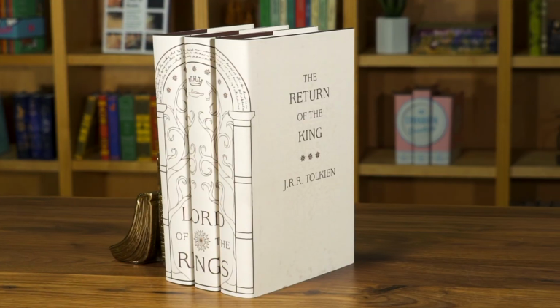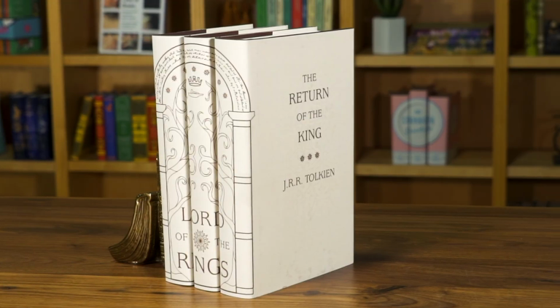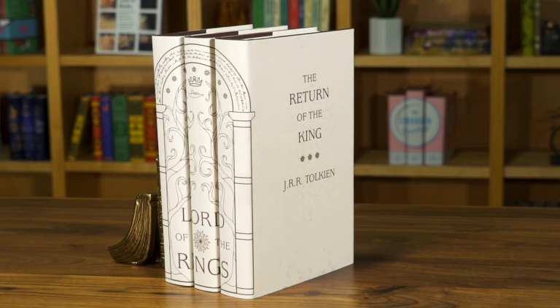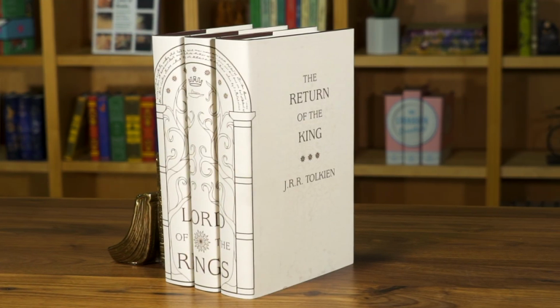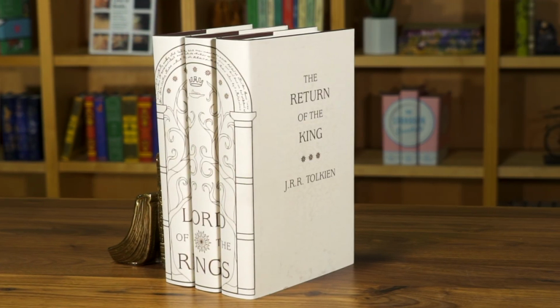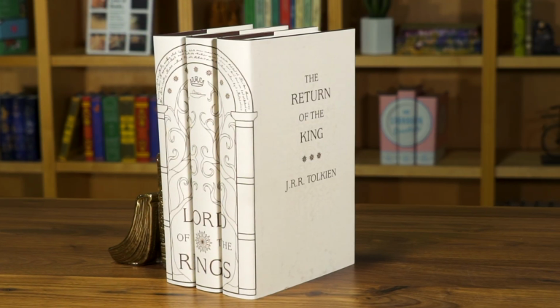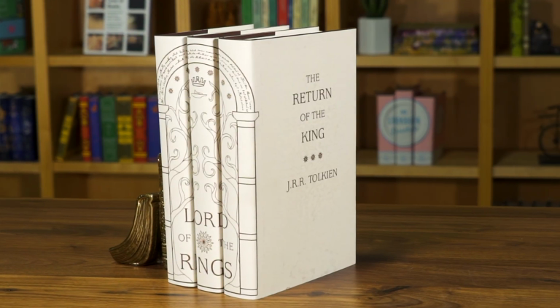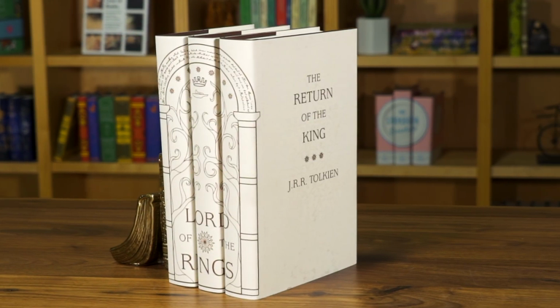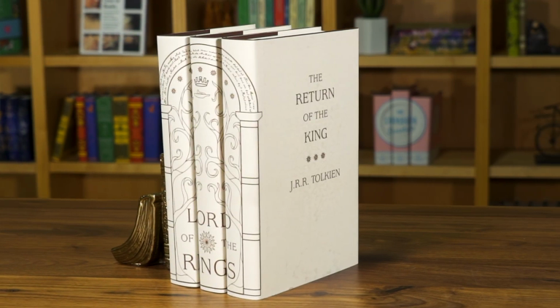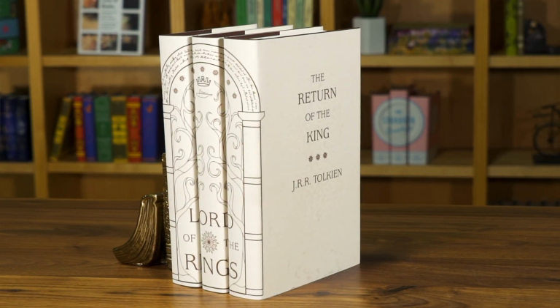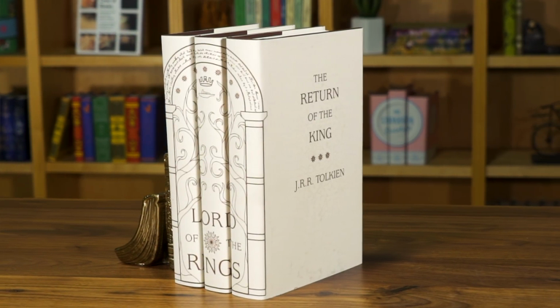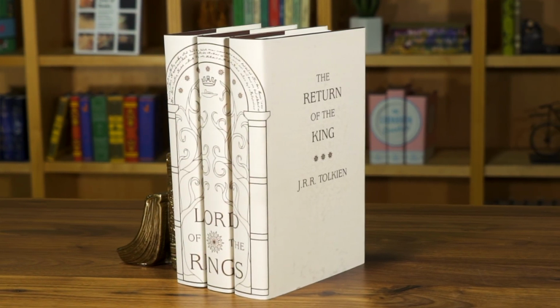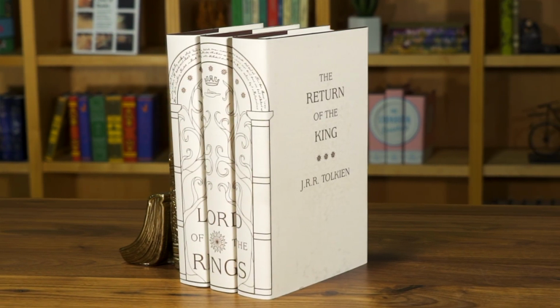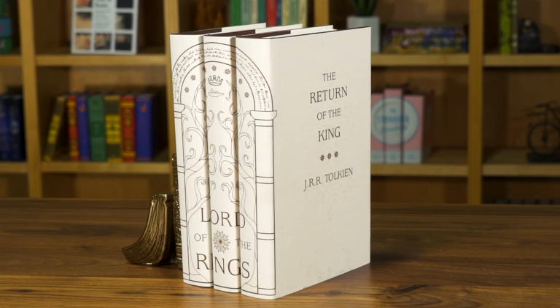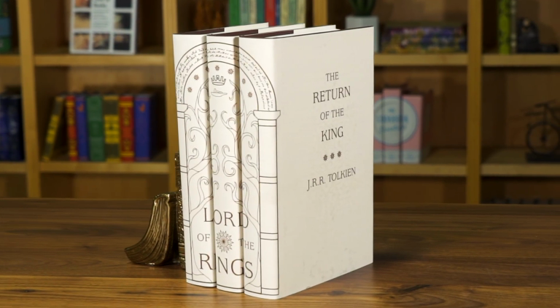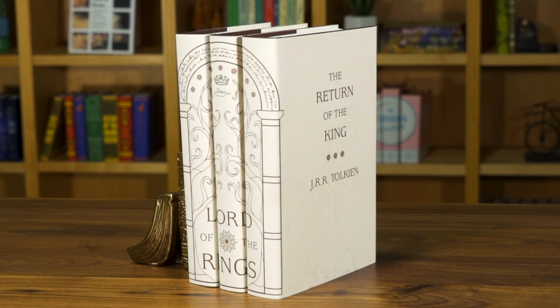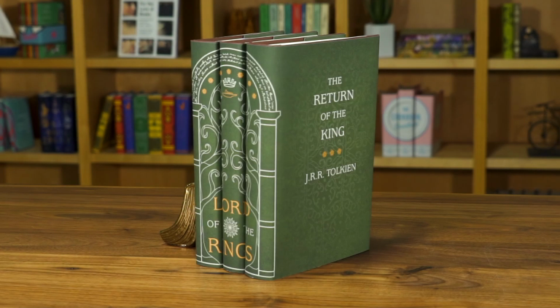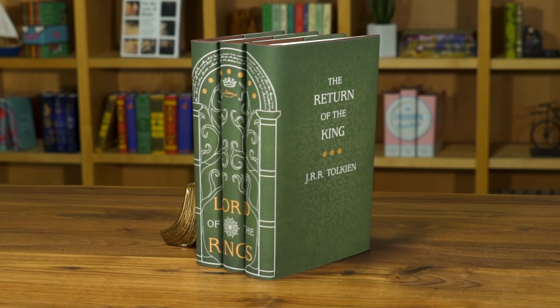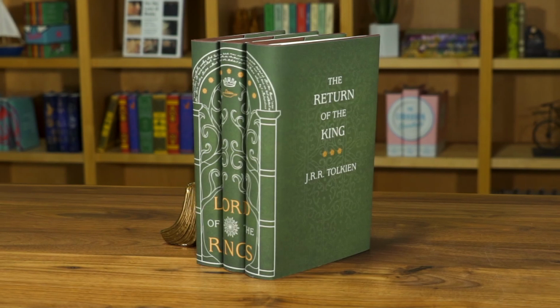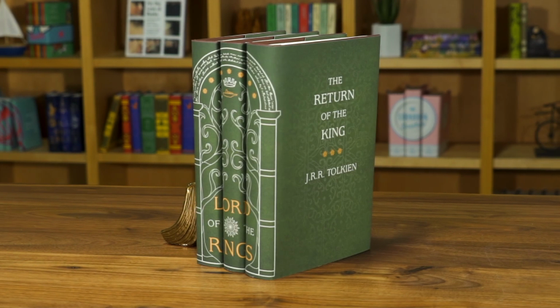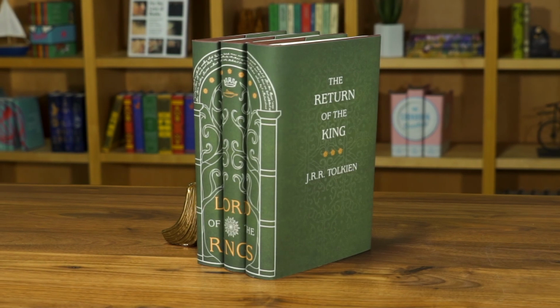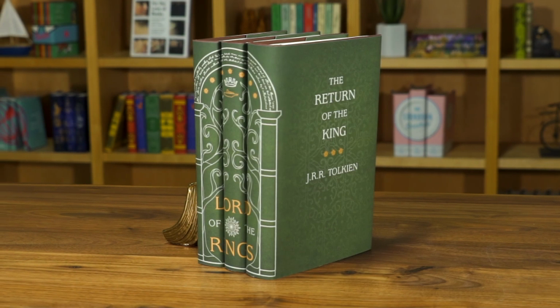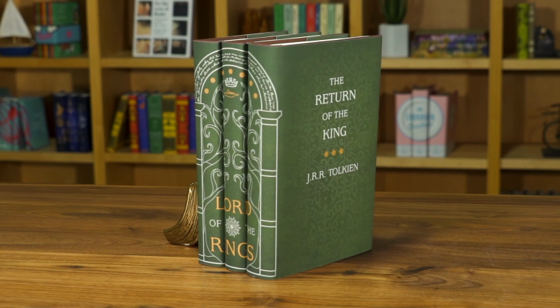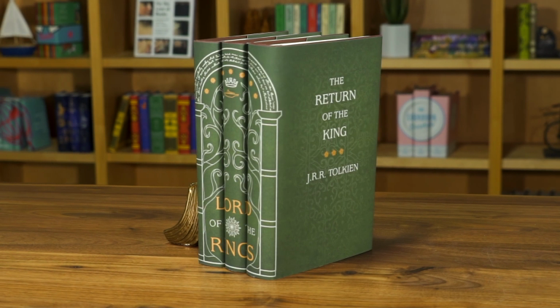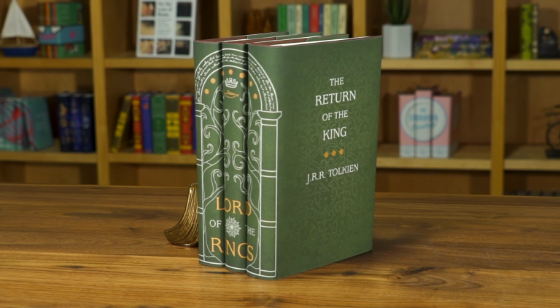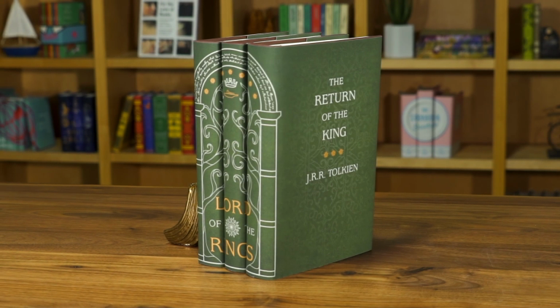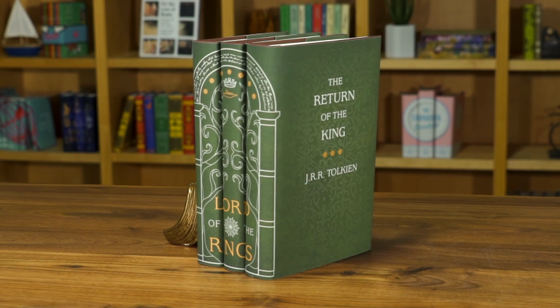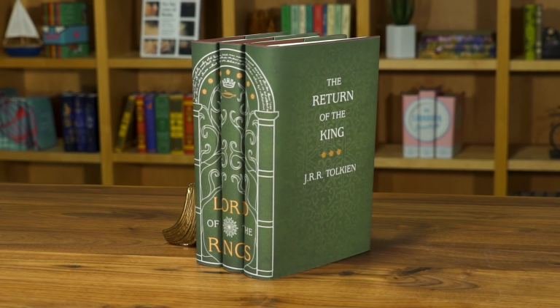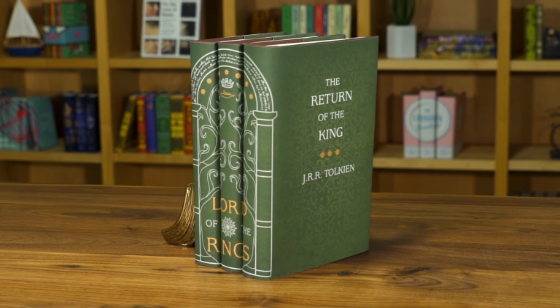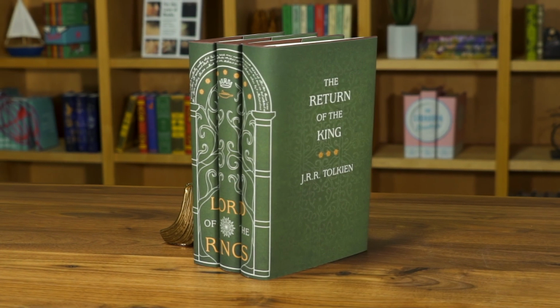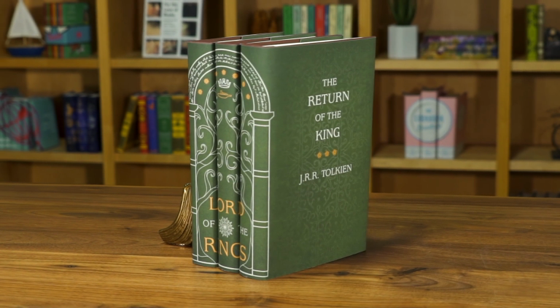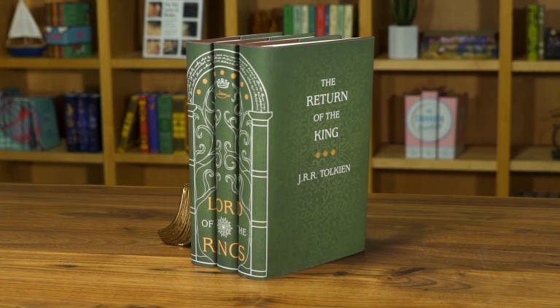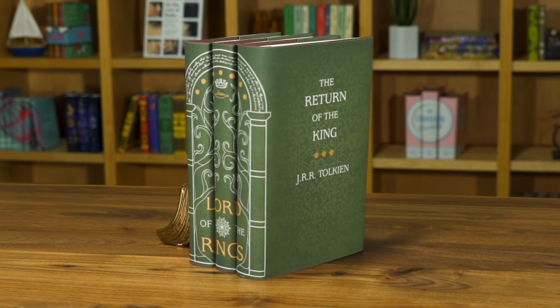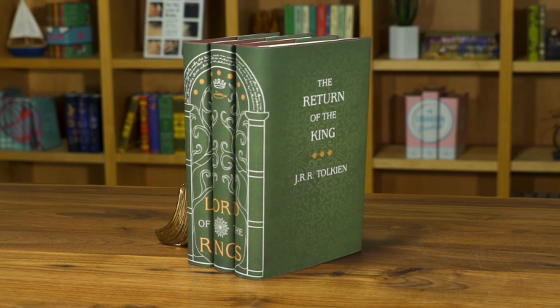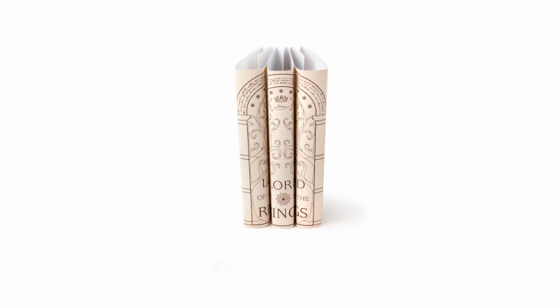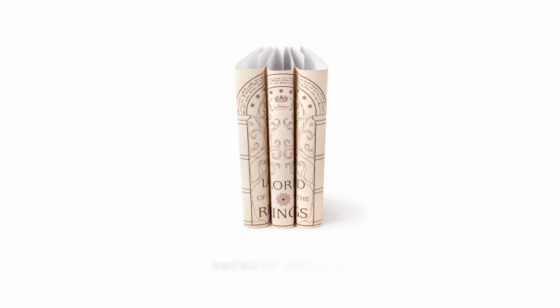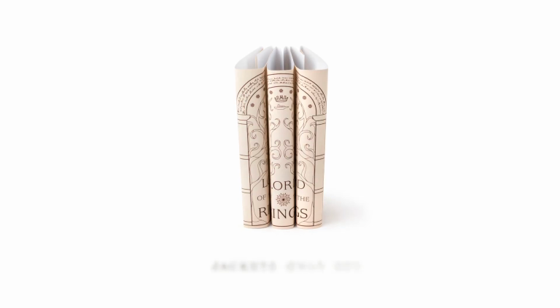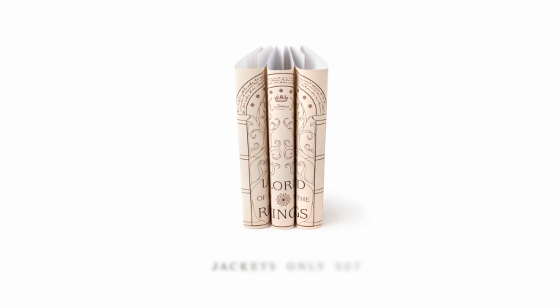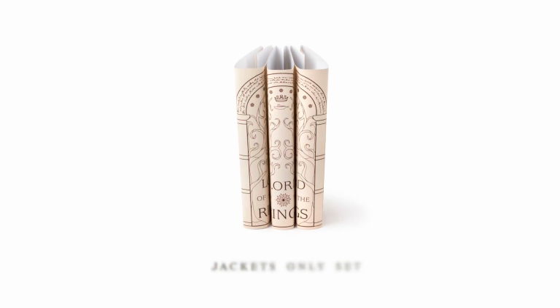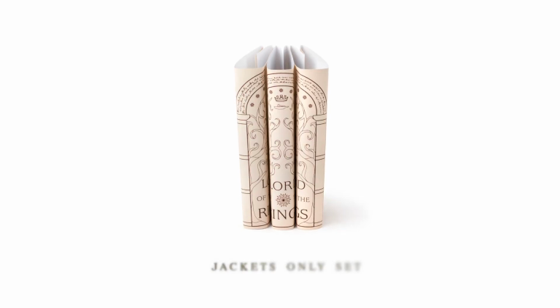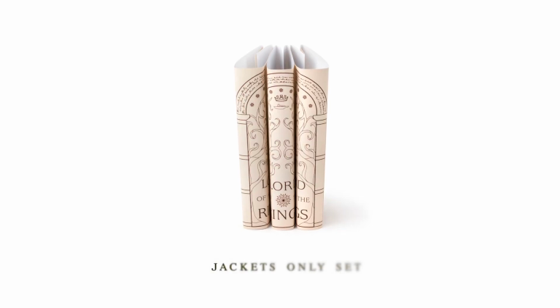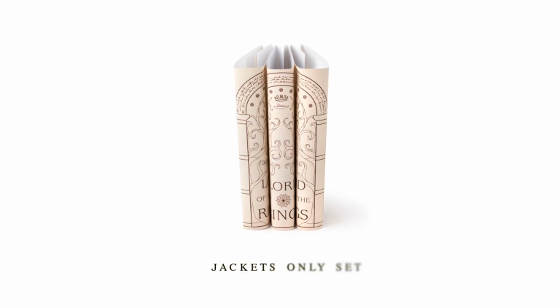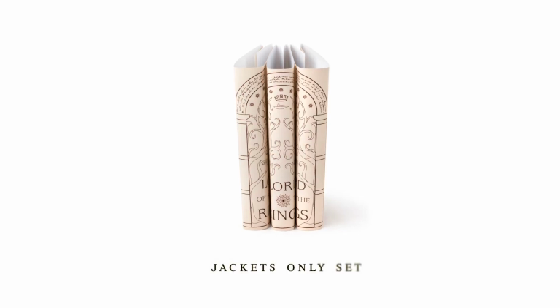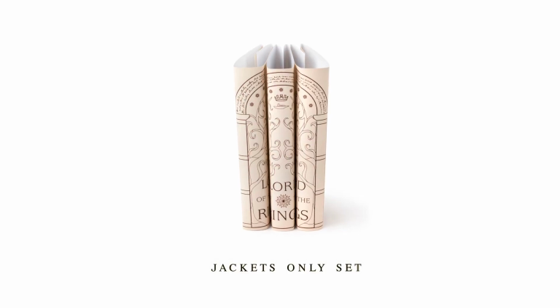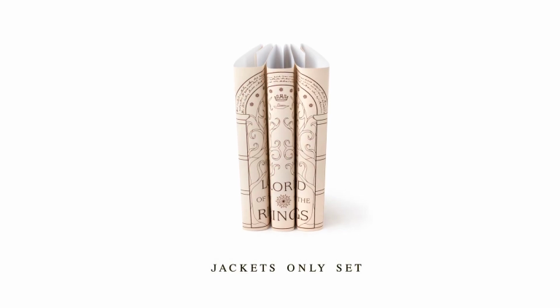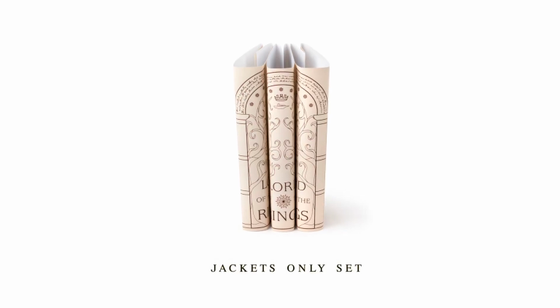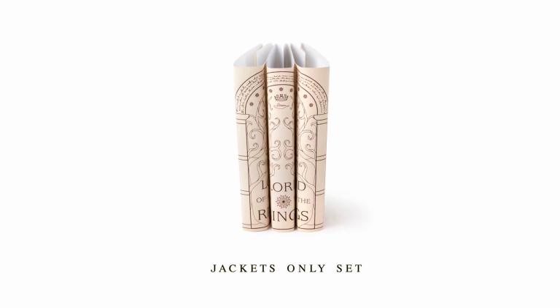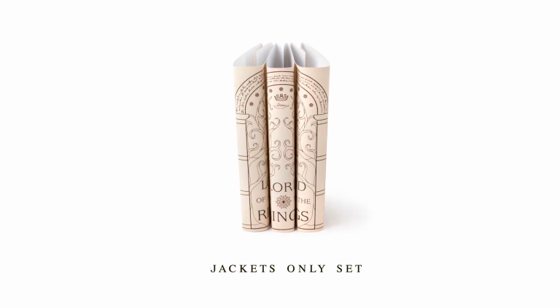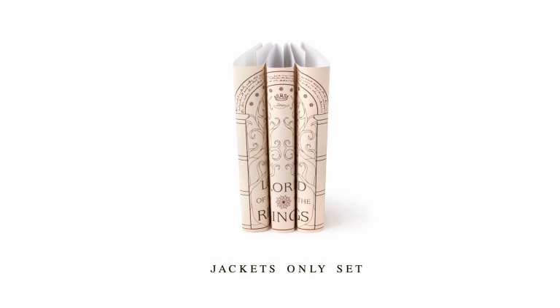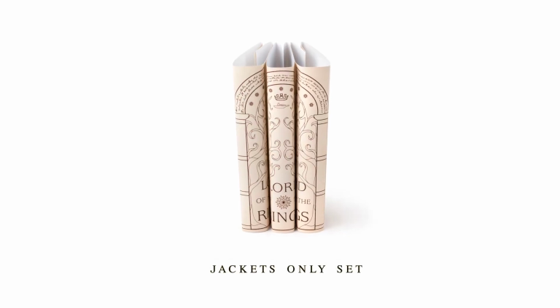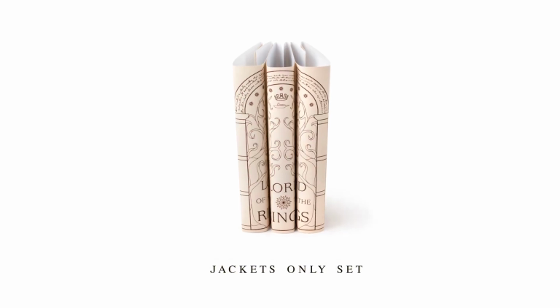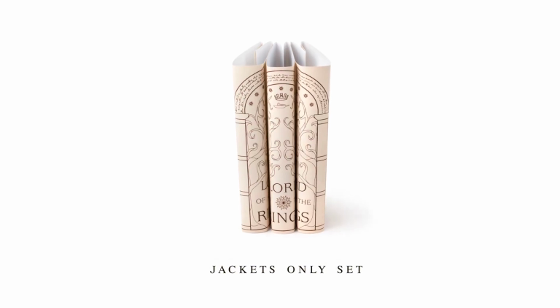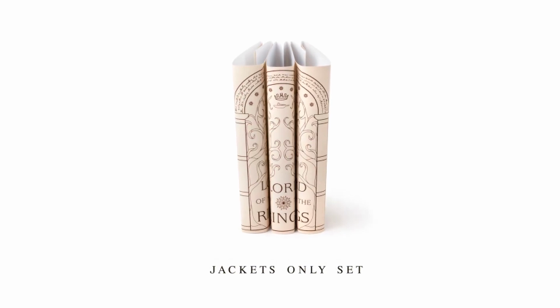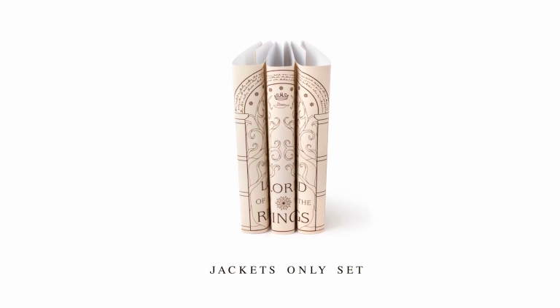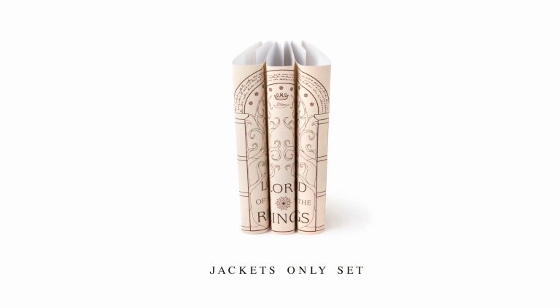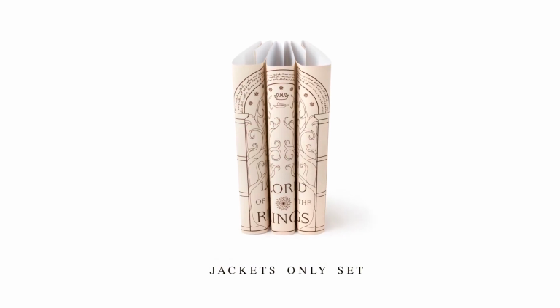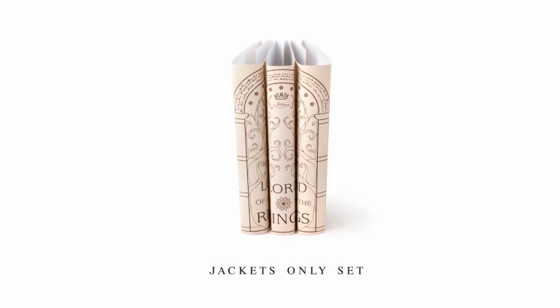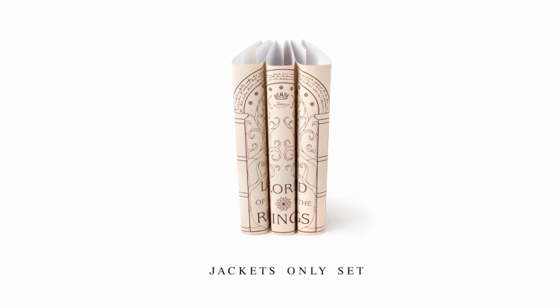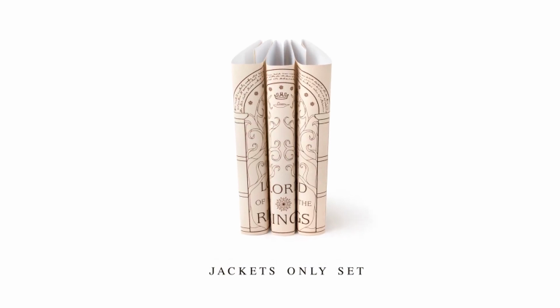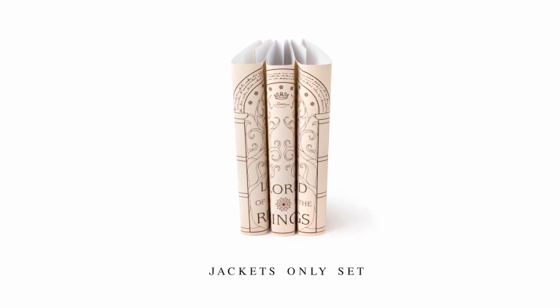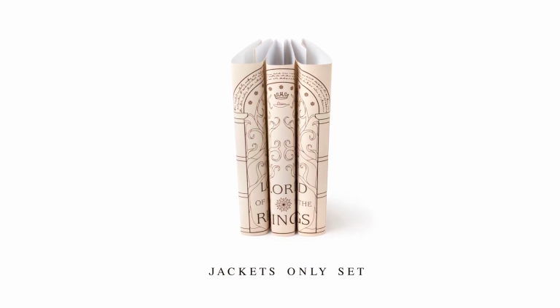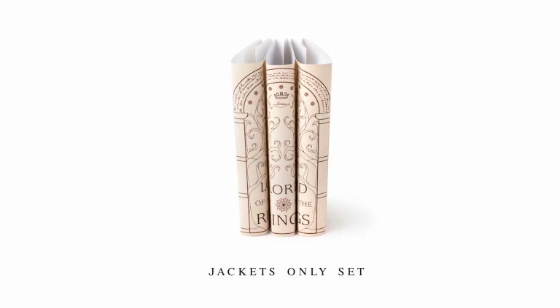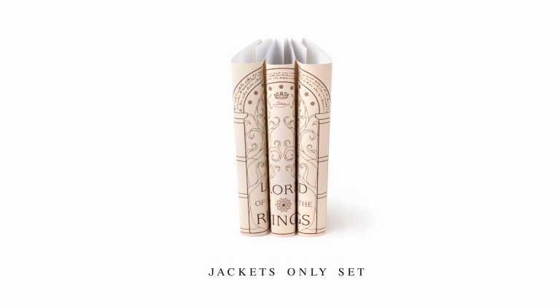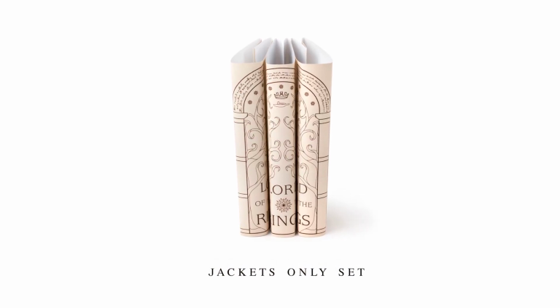We make this set with the same illustration in two colors. We also sell the jackets on their own for those who already have the hardcover editions.